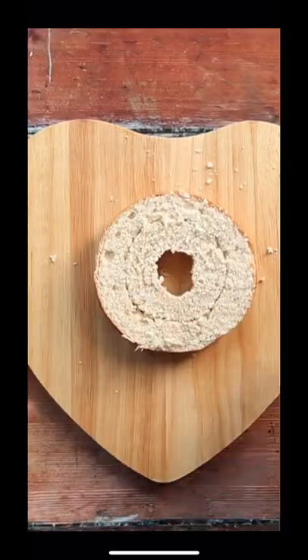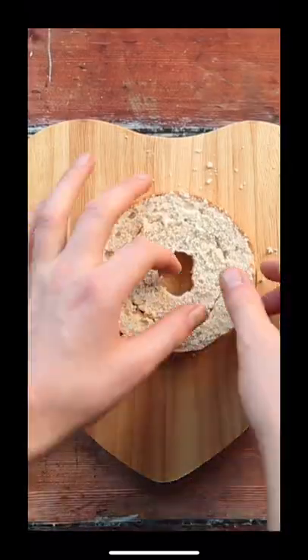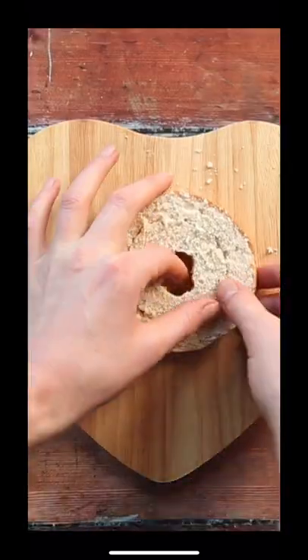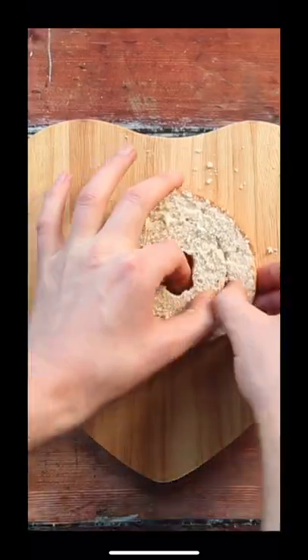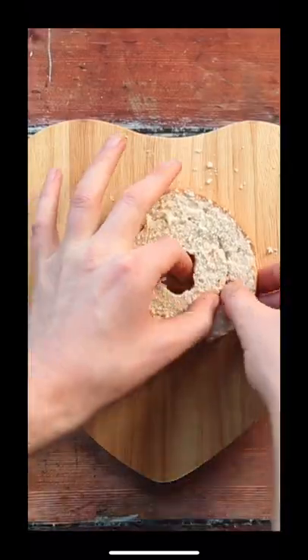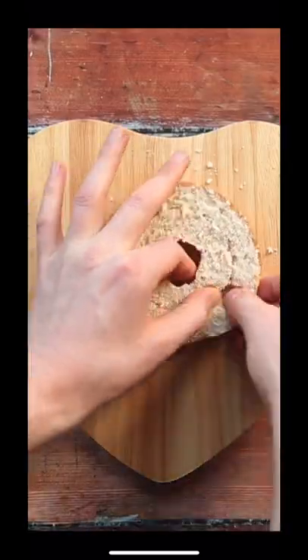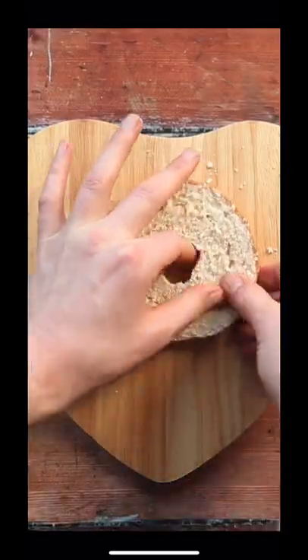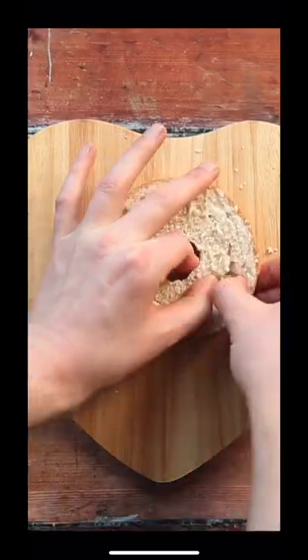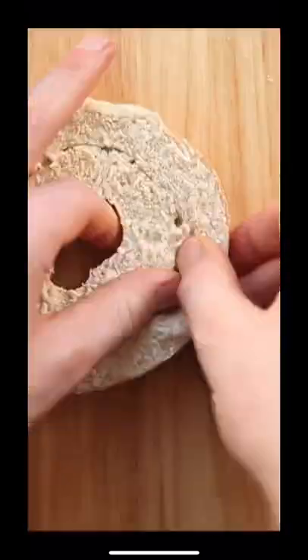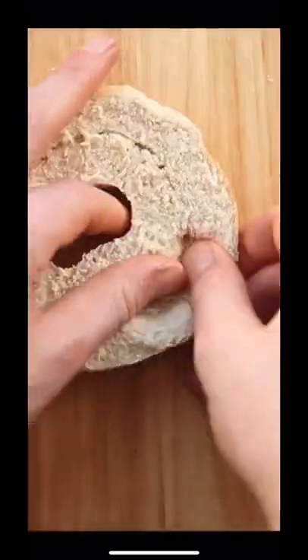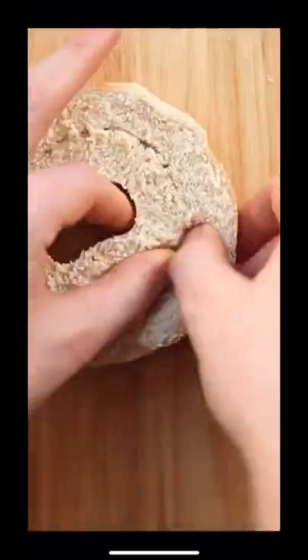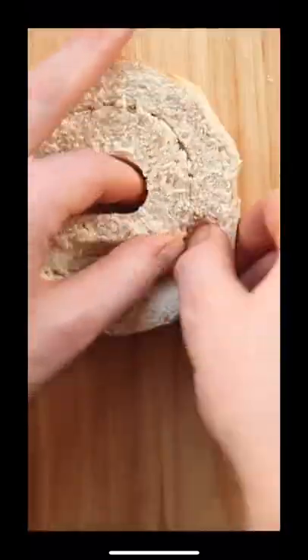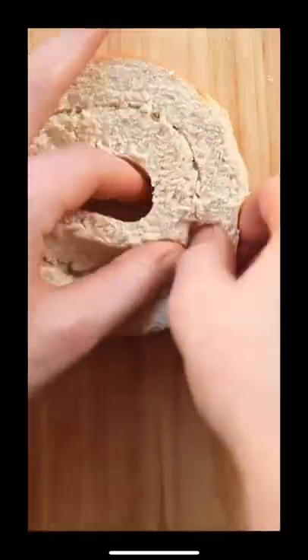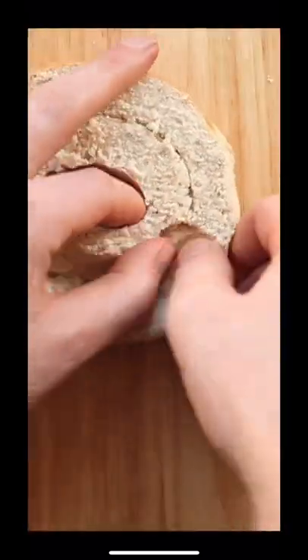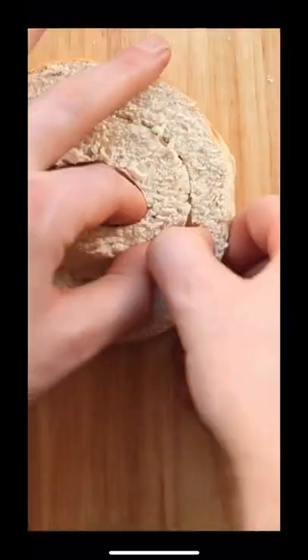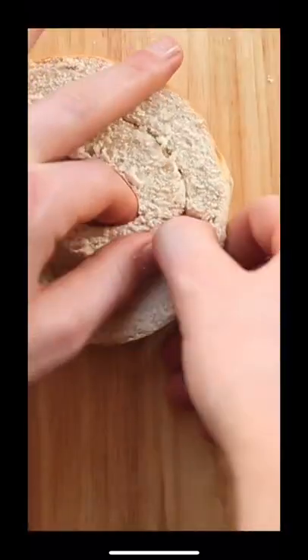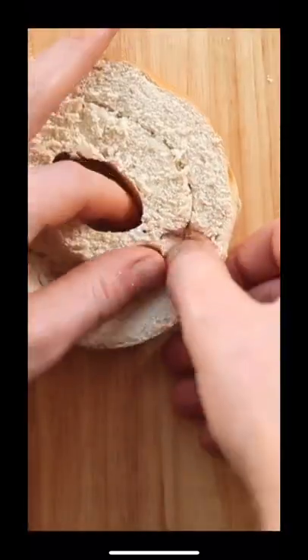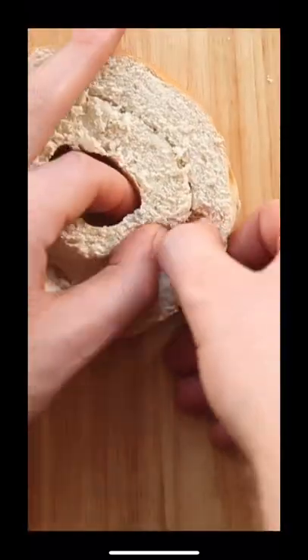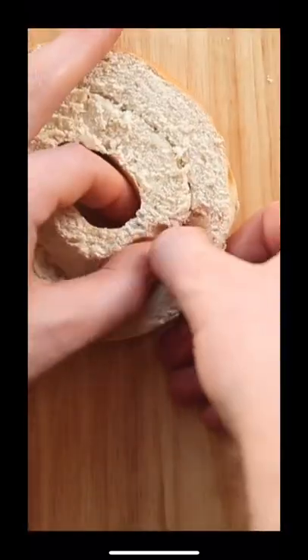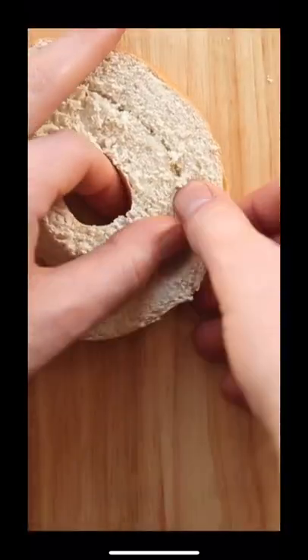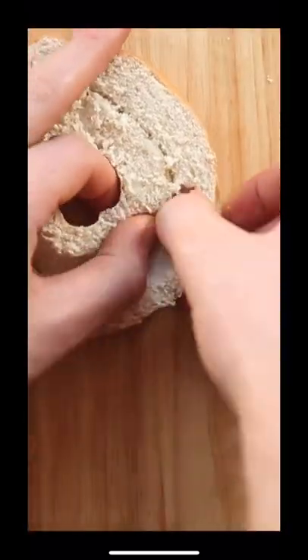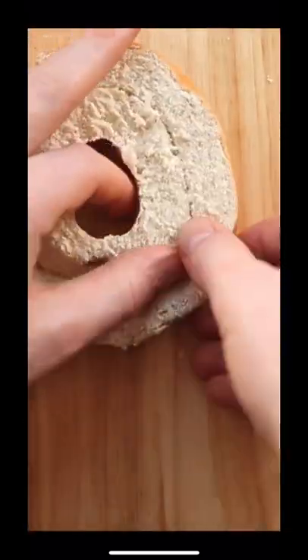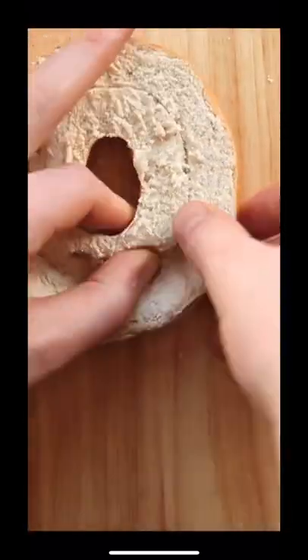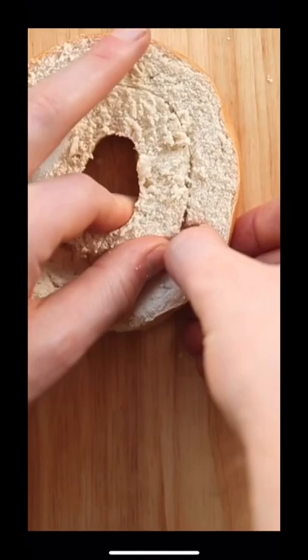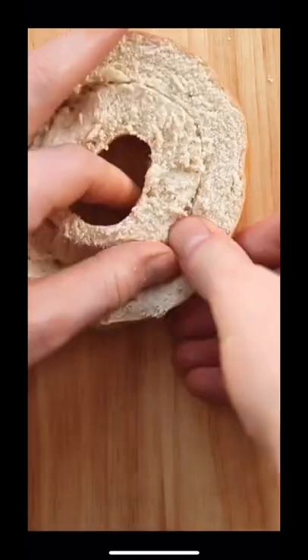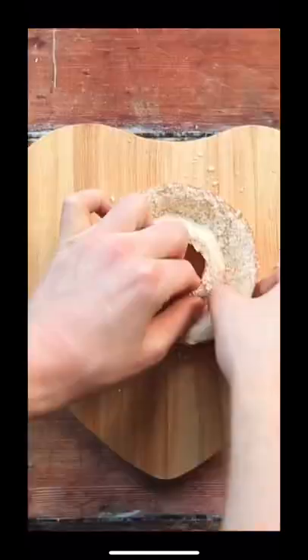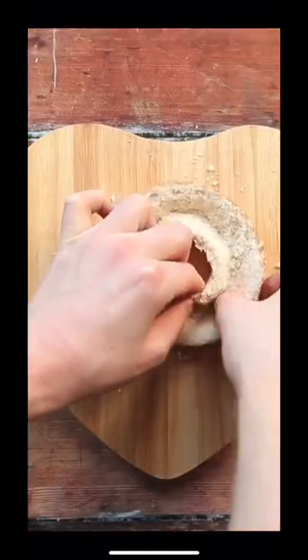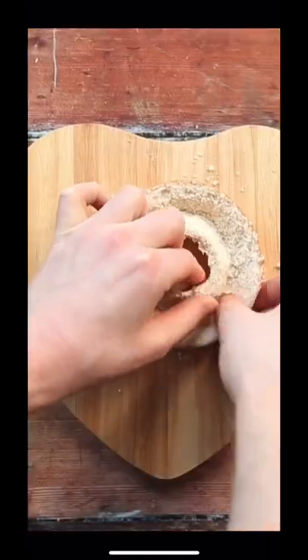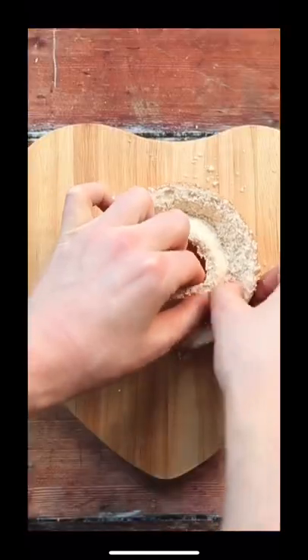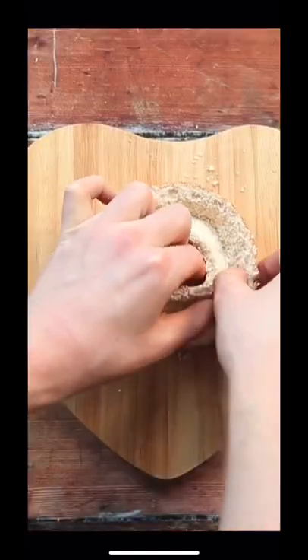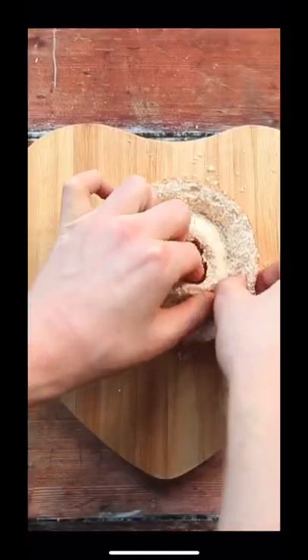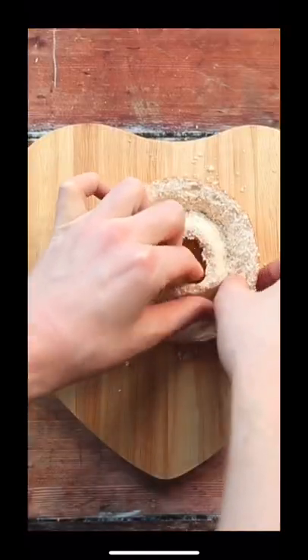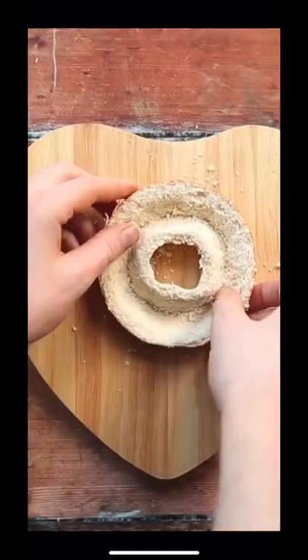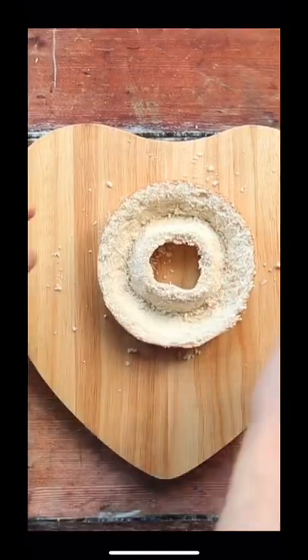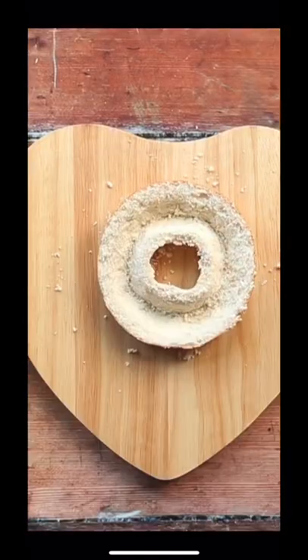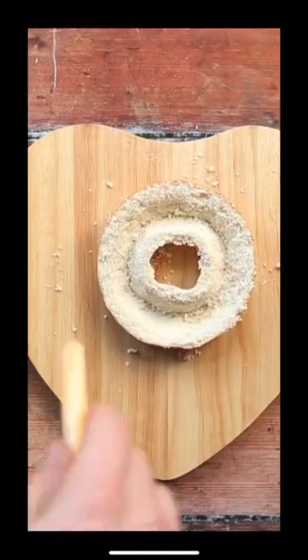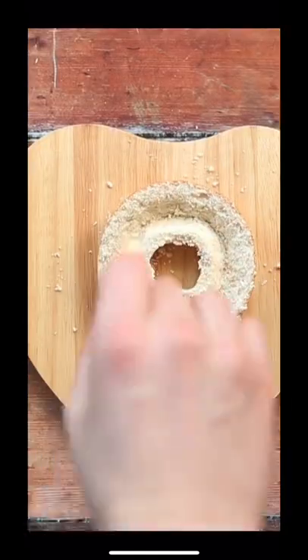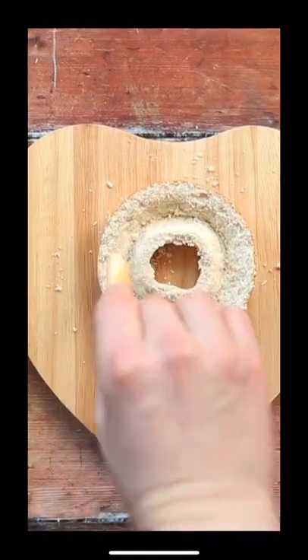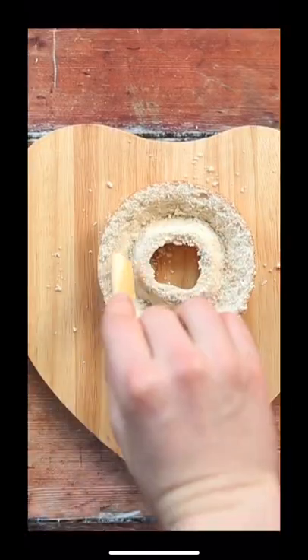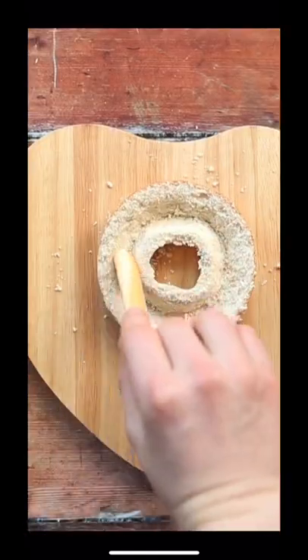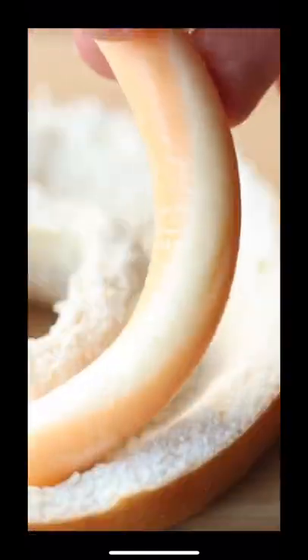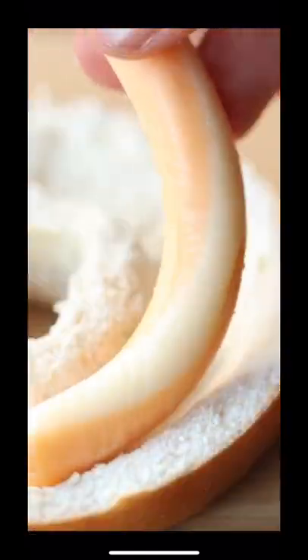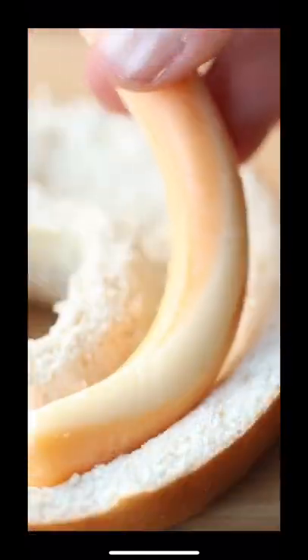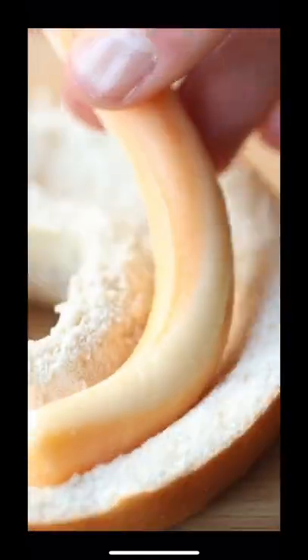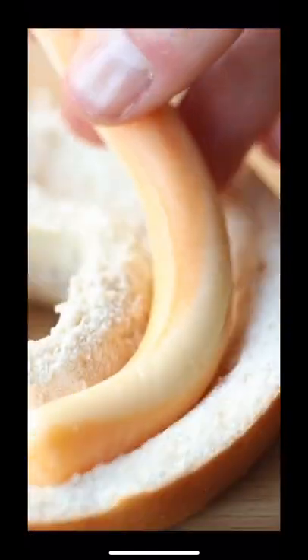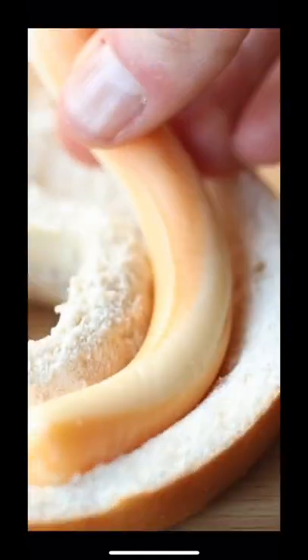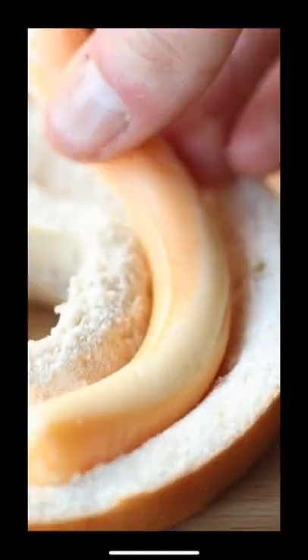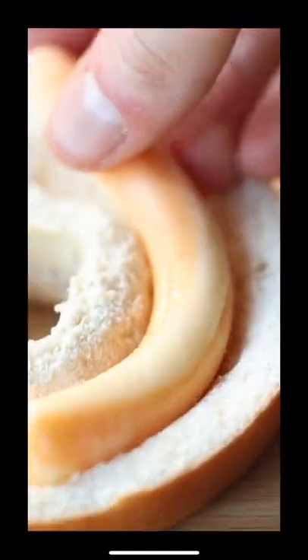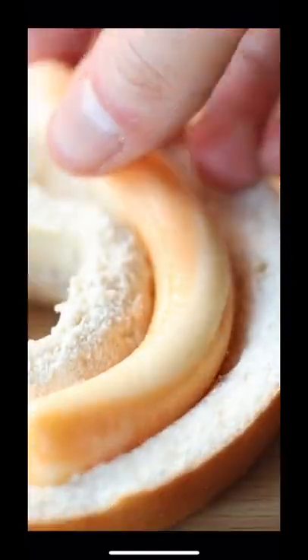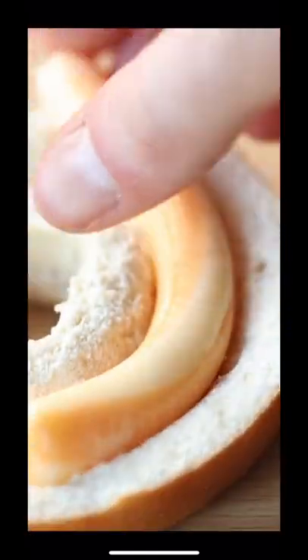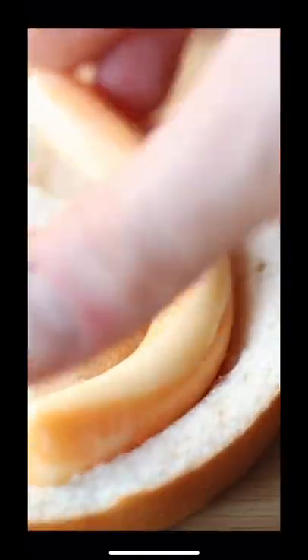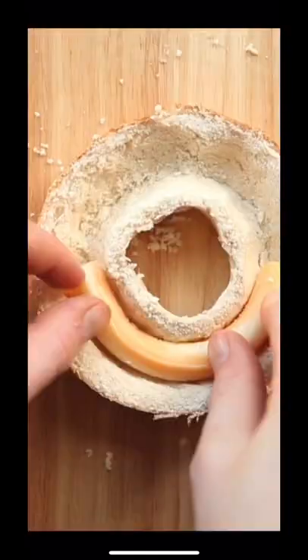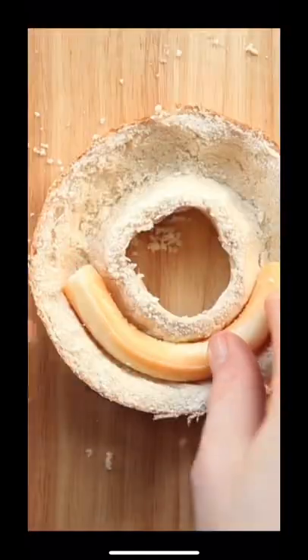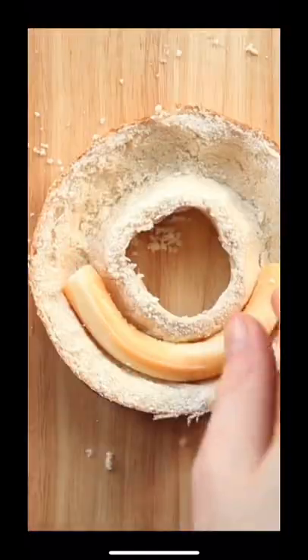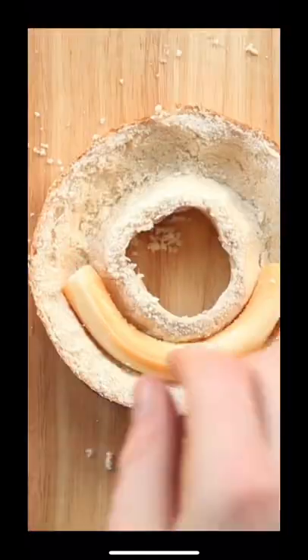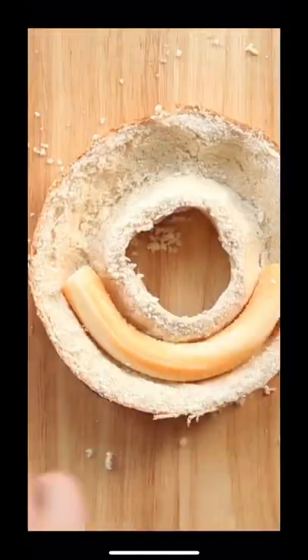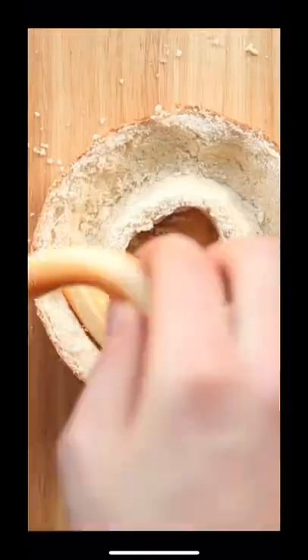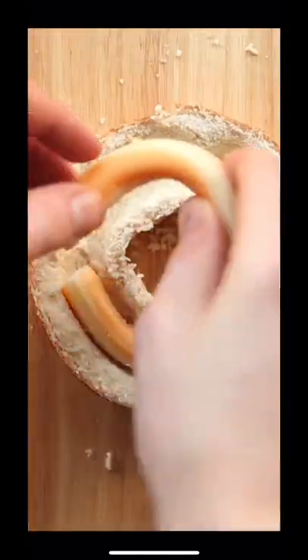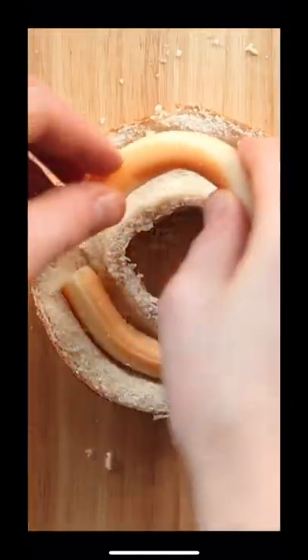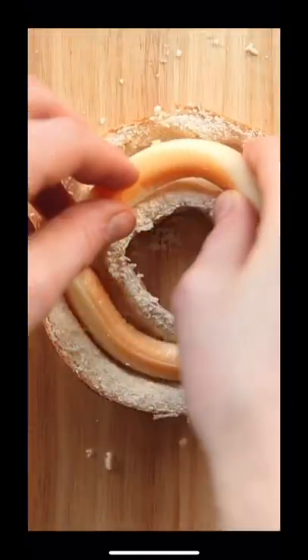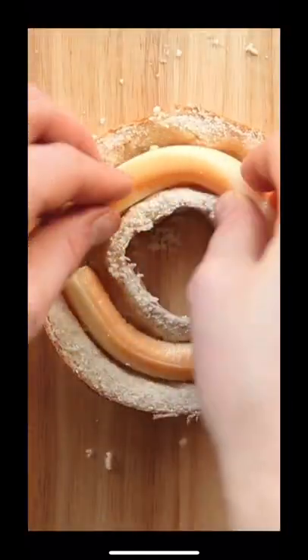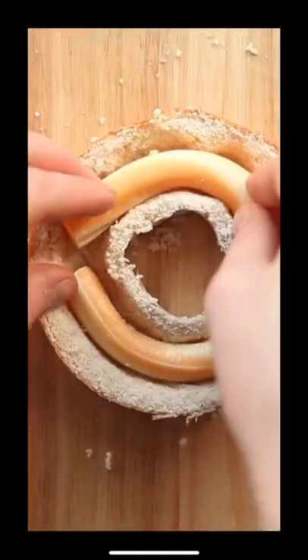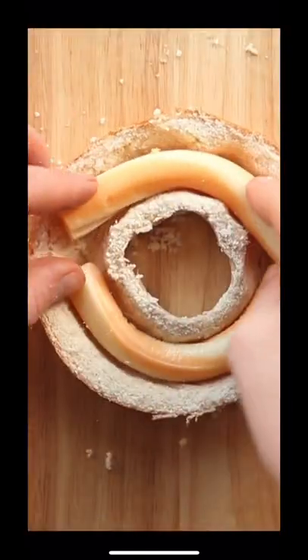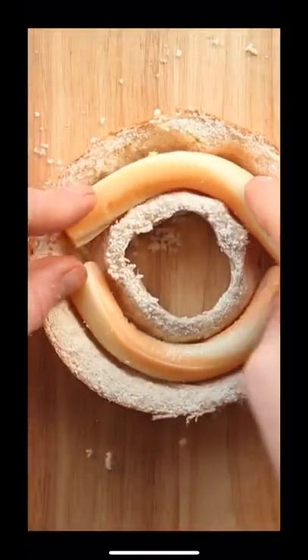Then work your way around the line and use your thumbs to squish the bagel to the sides. Then we're going to bend in some cheese strings because they fit like an absolute glove and they melt beautifully too.